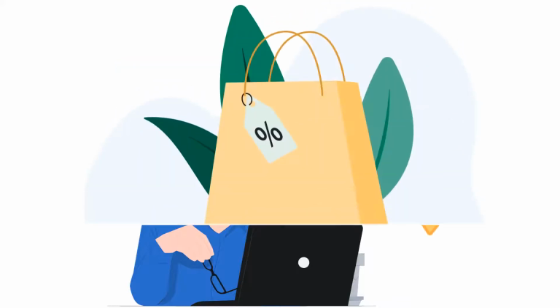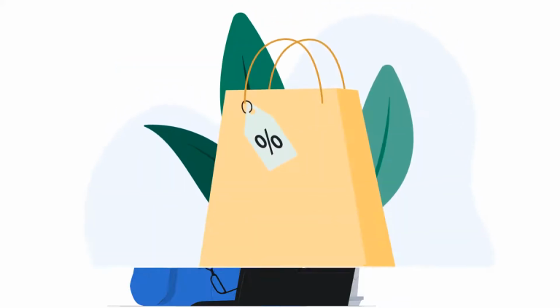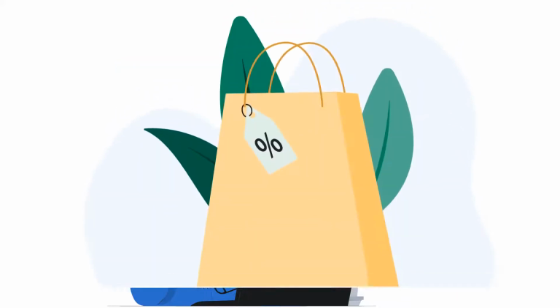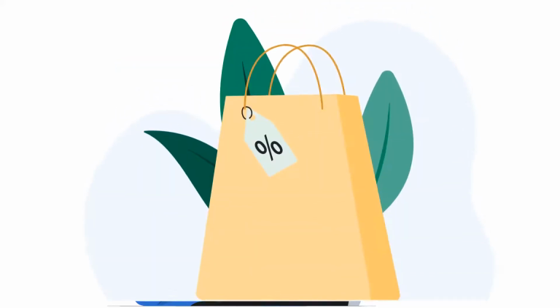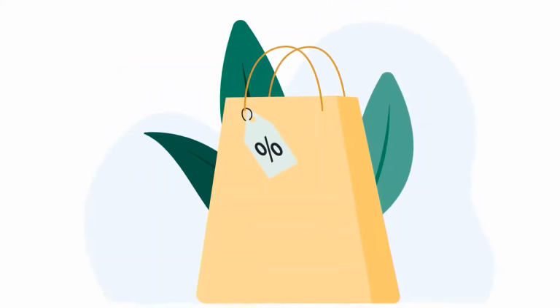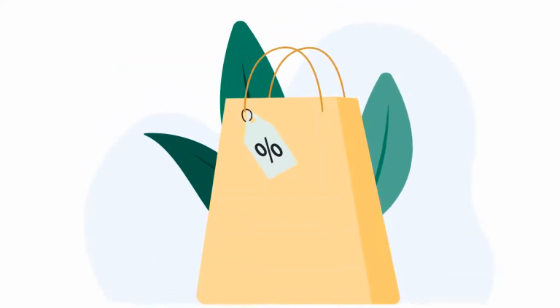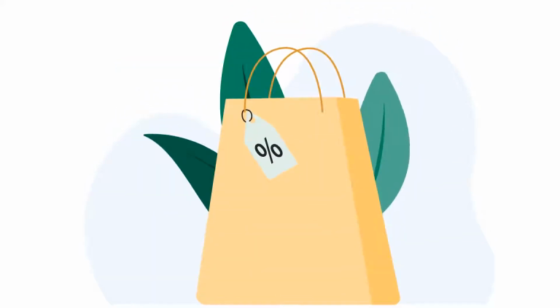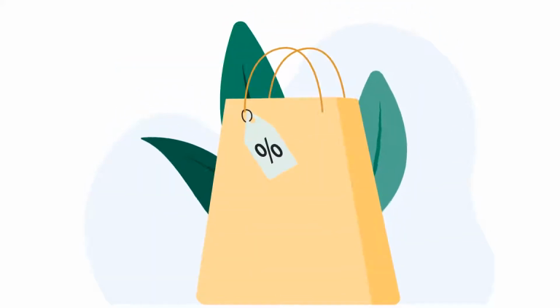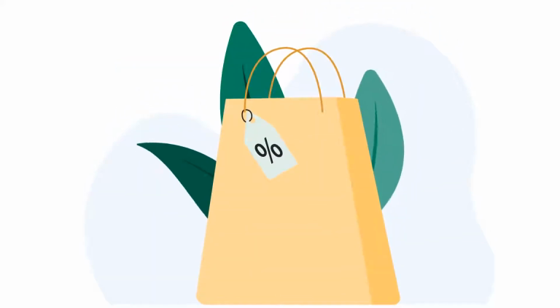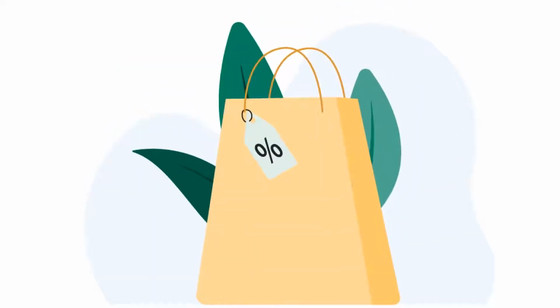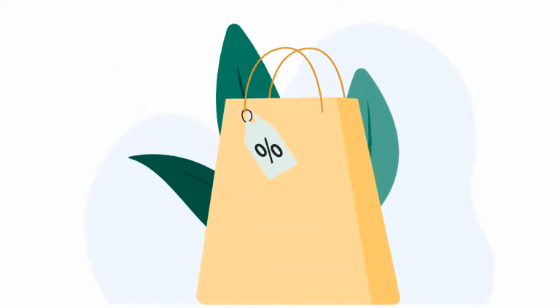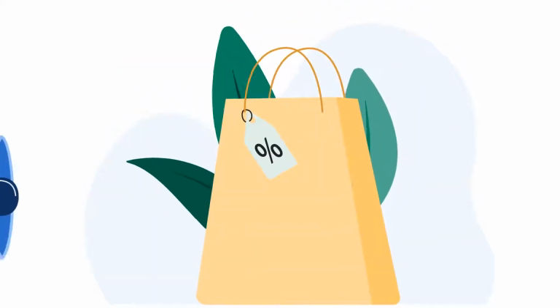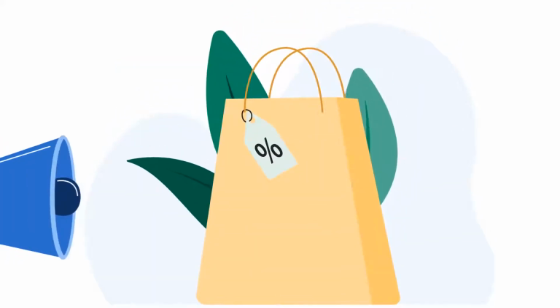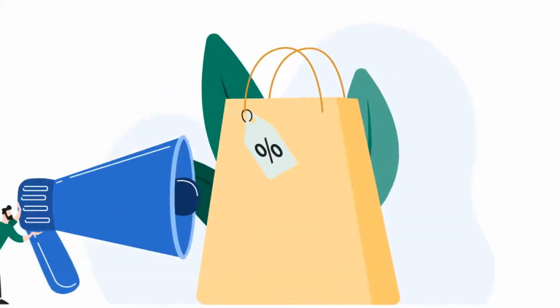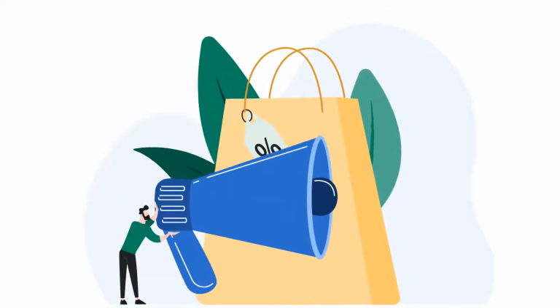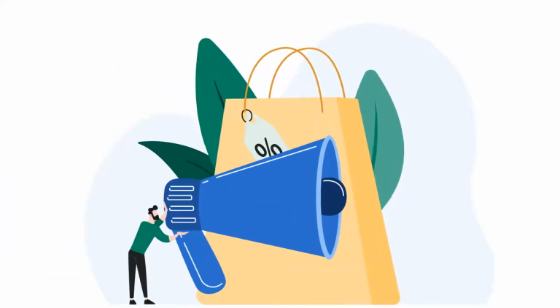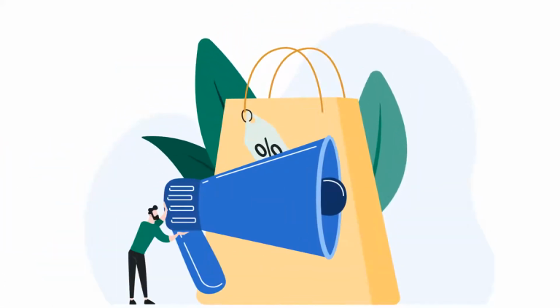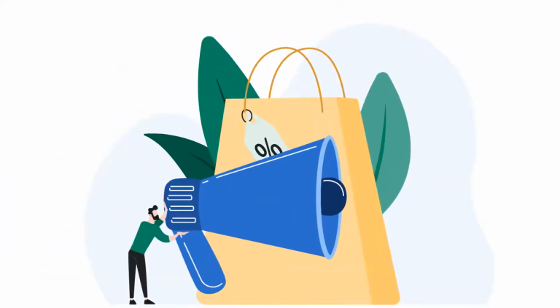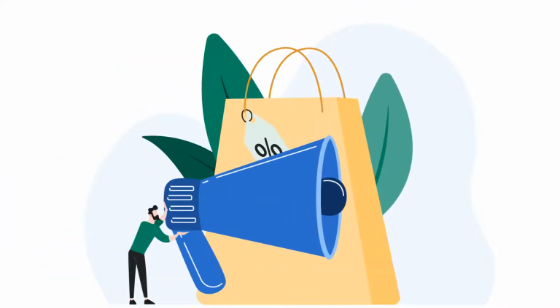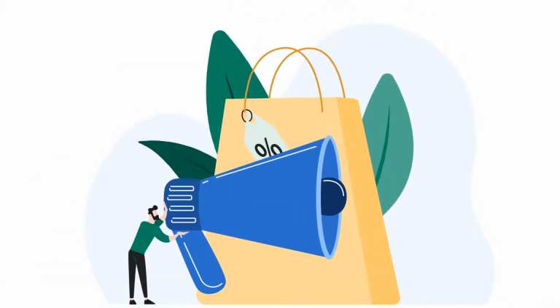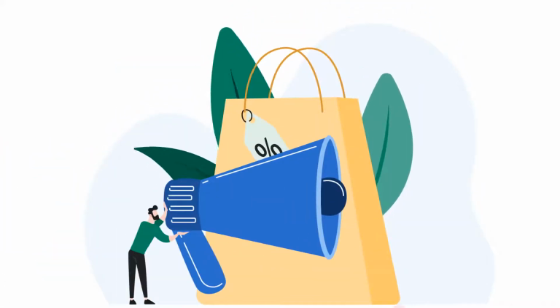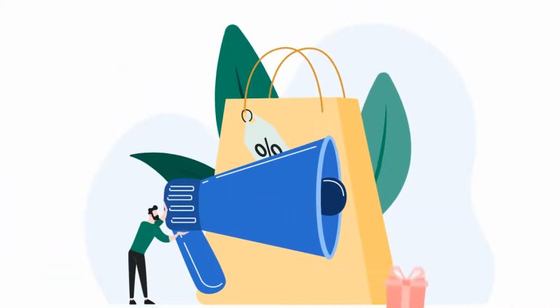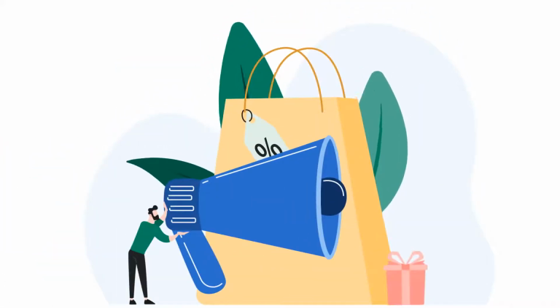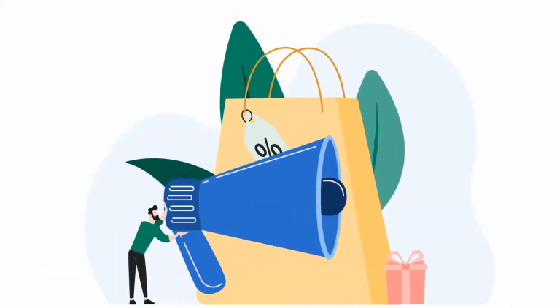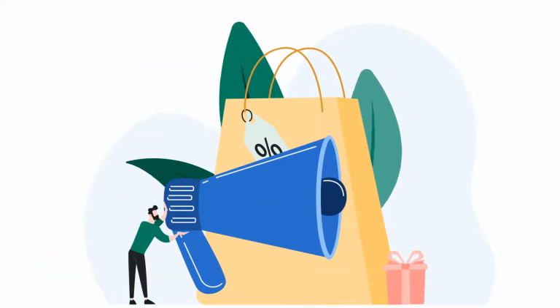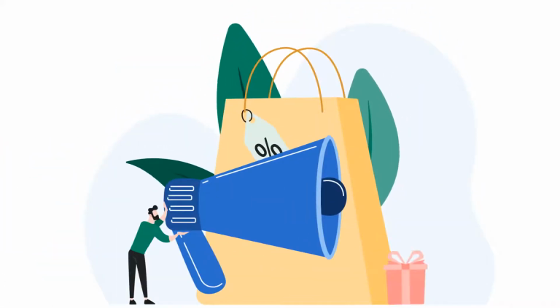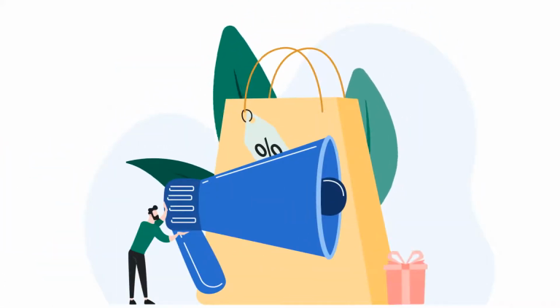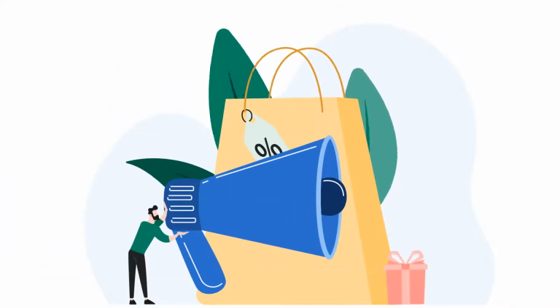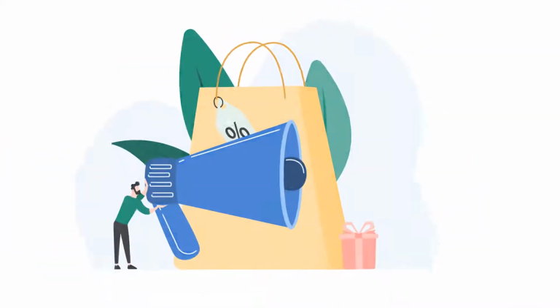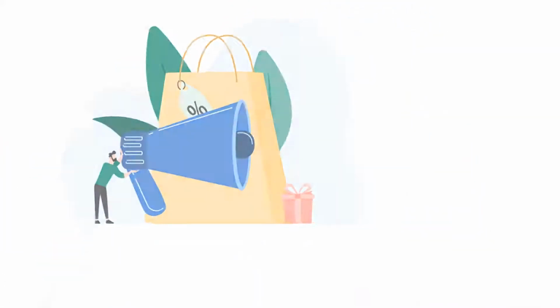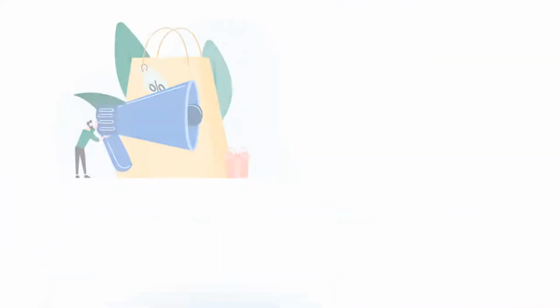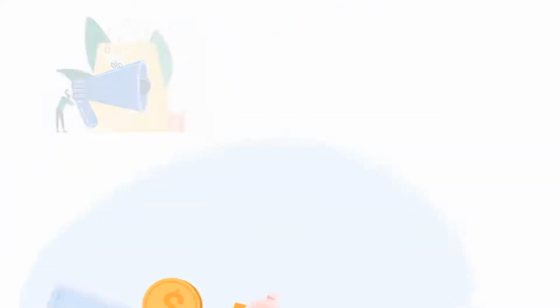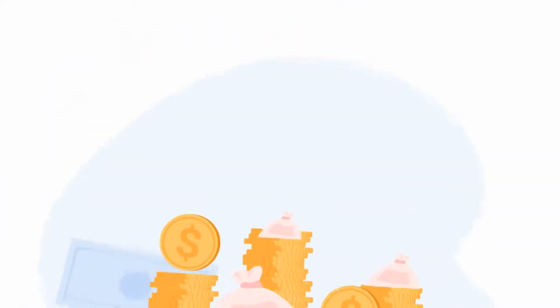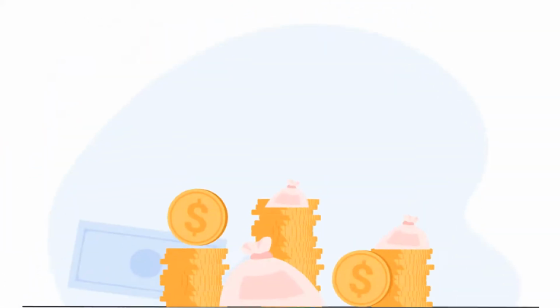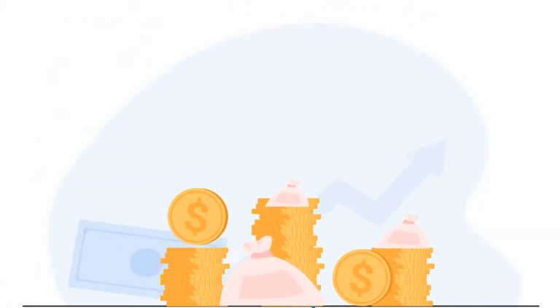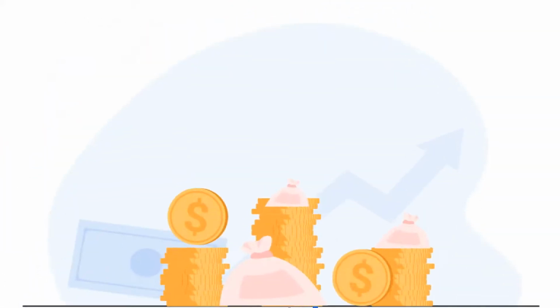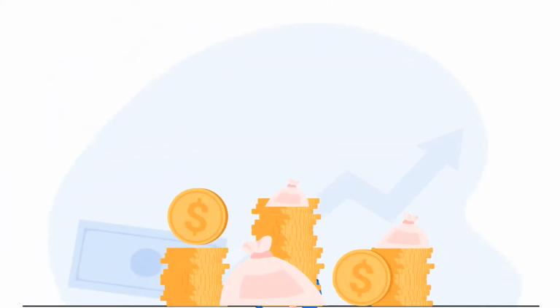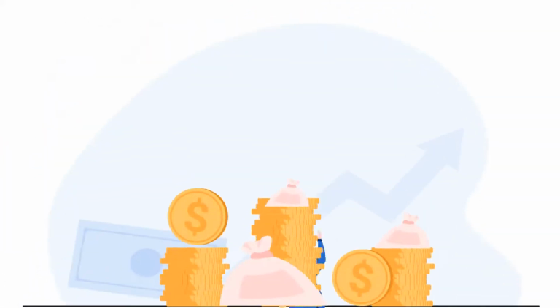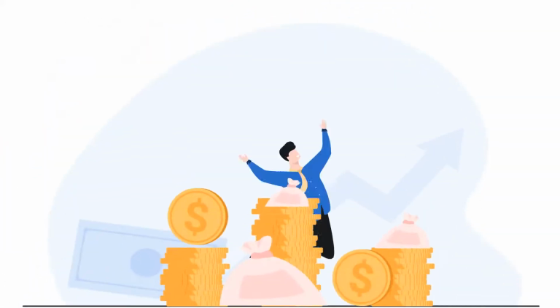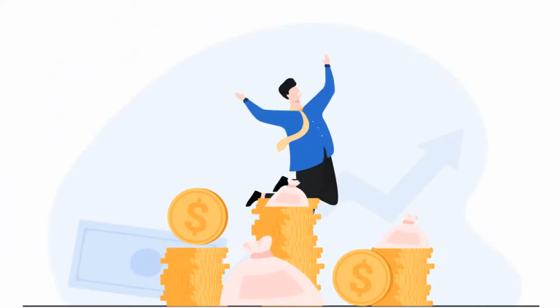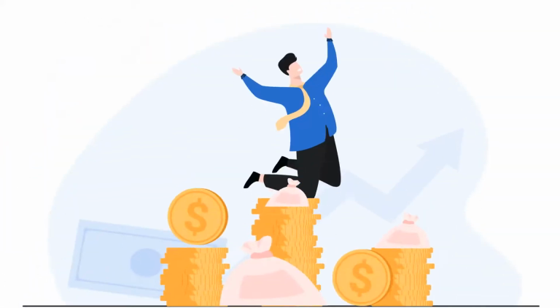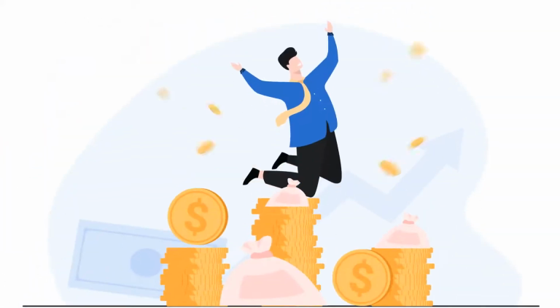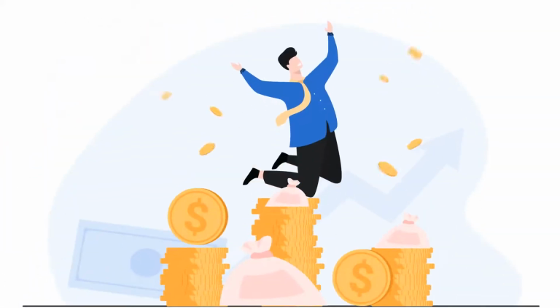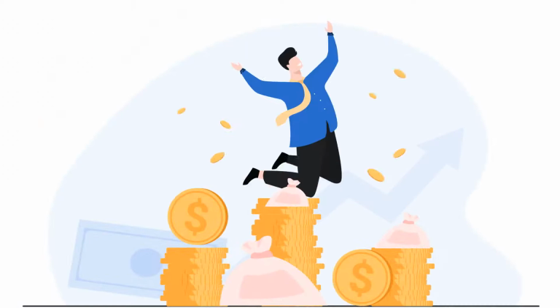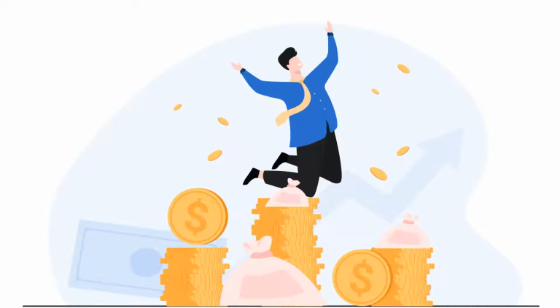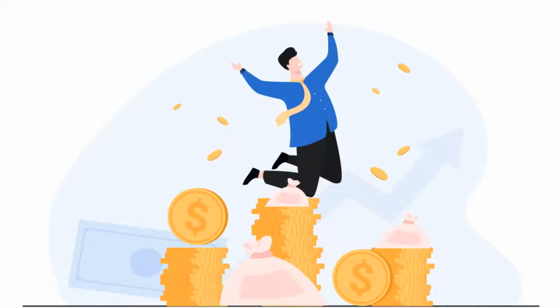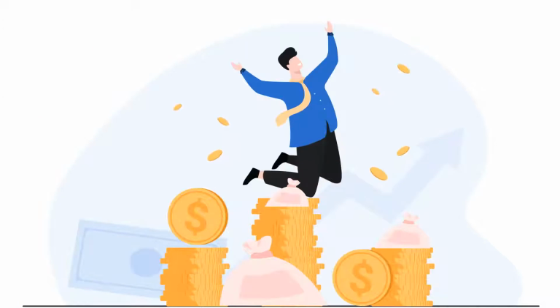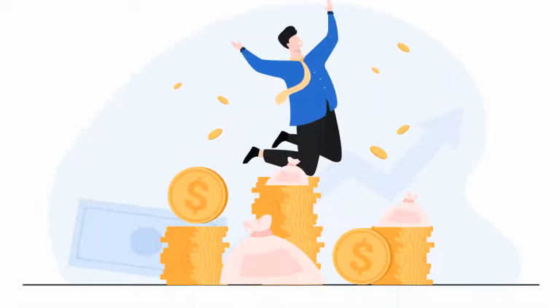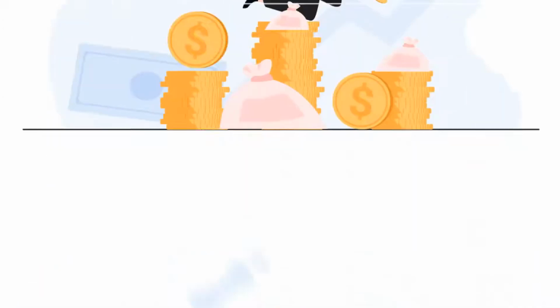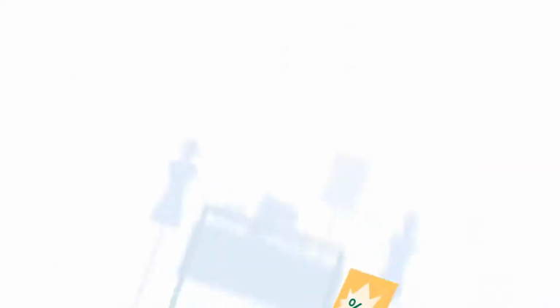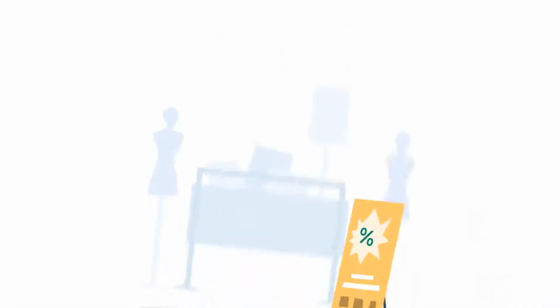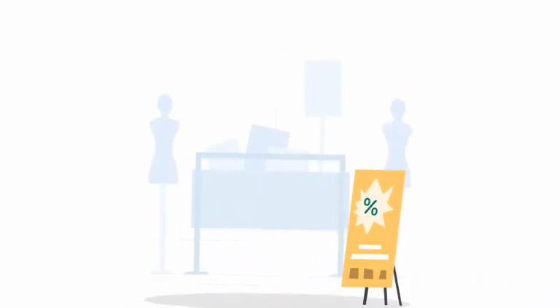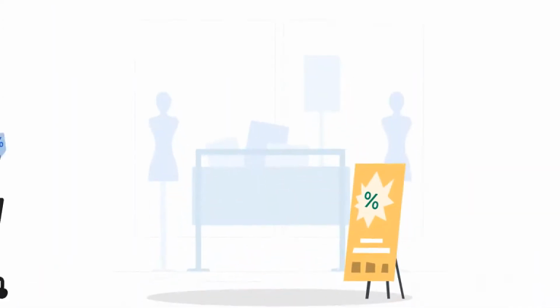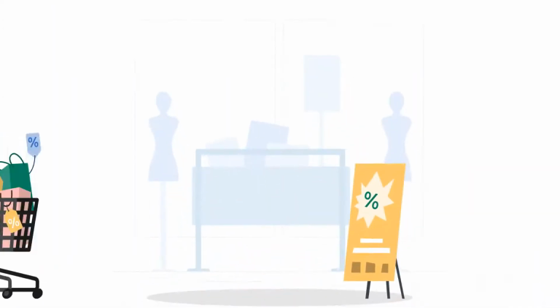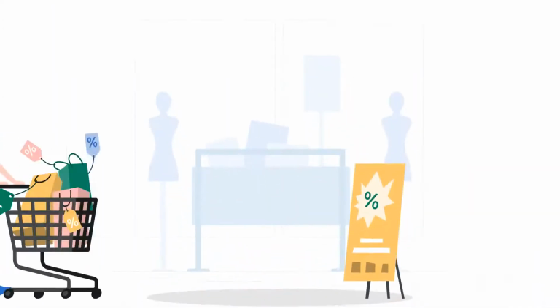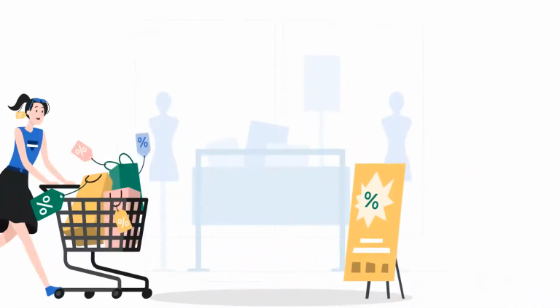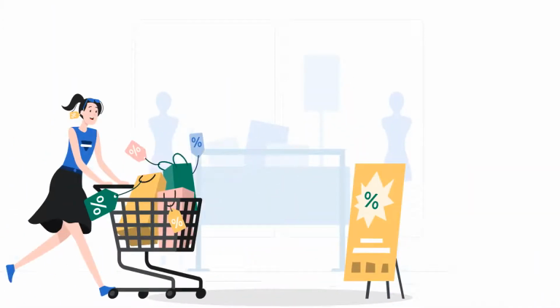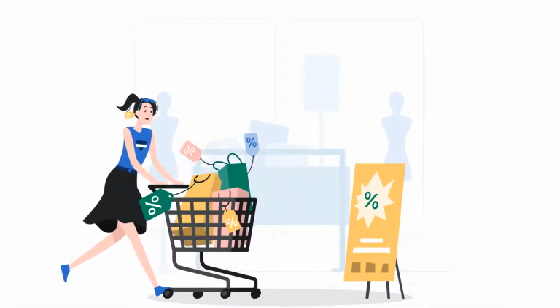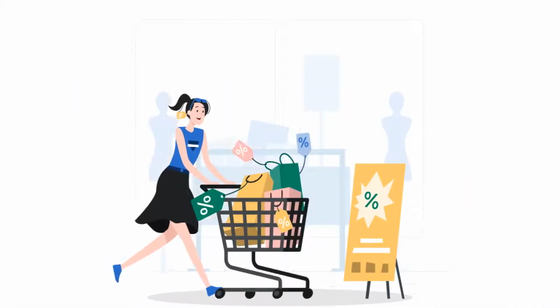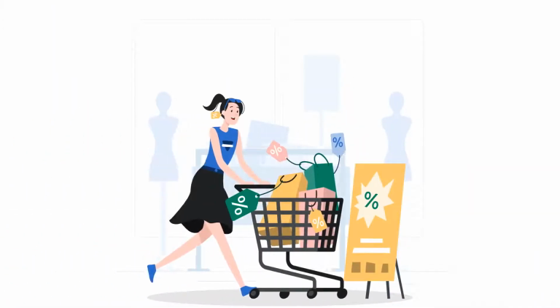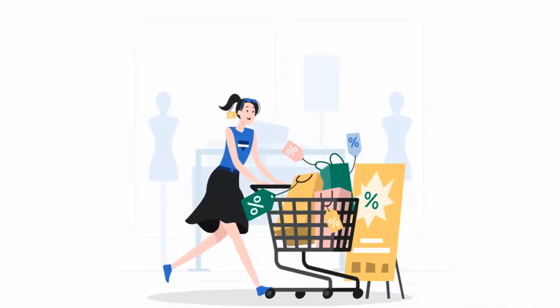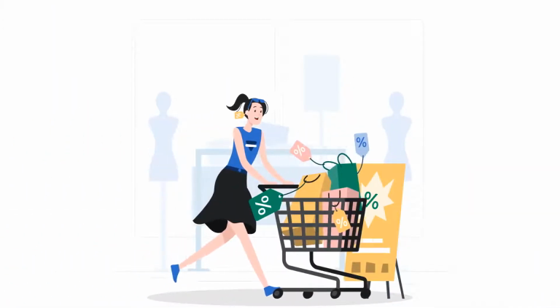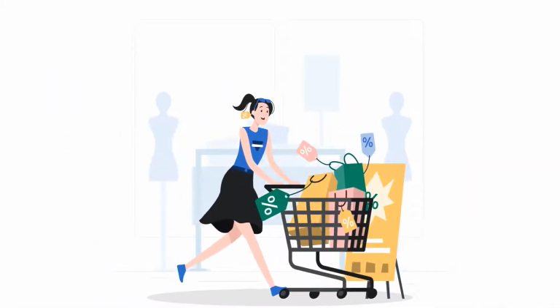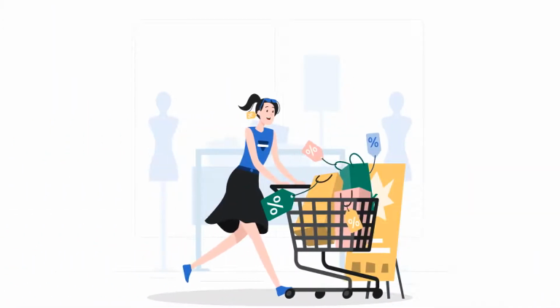Here is the game changer, where you can create great deals for your shoppers. It shows how much your shoppers save if they purchase something in bulk.